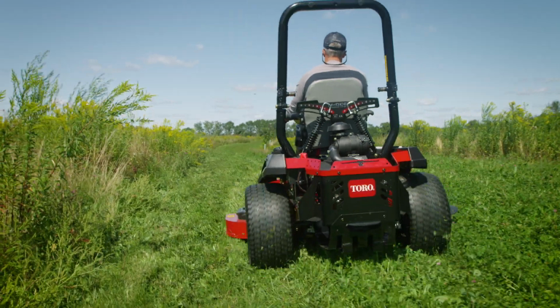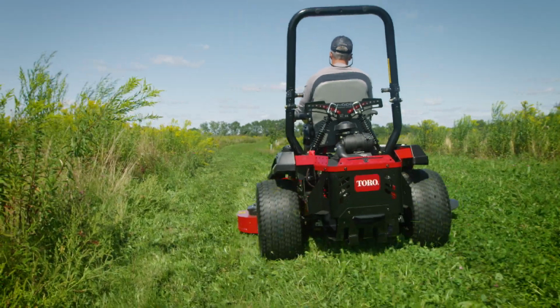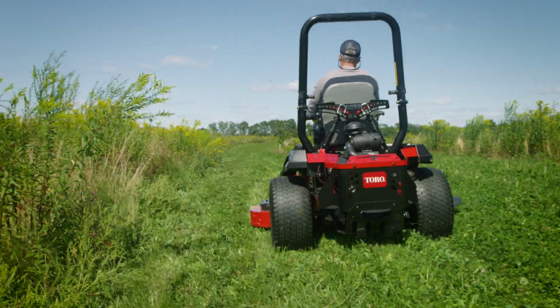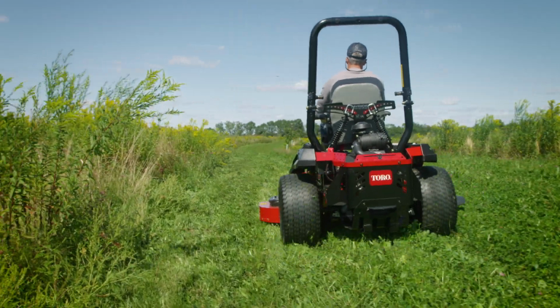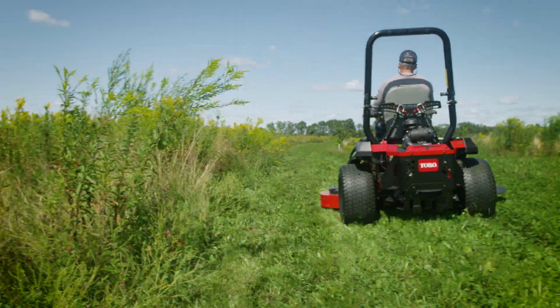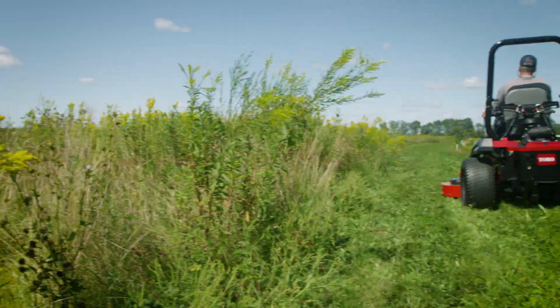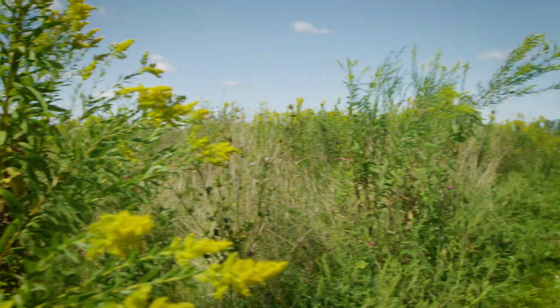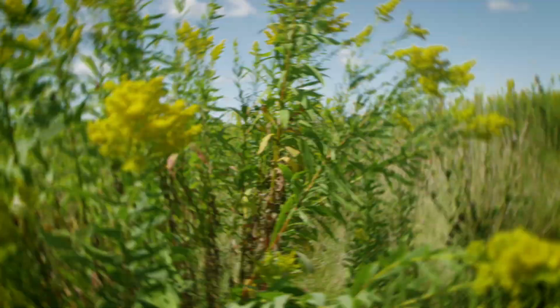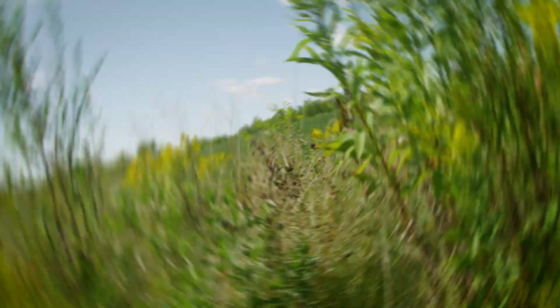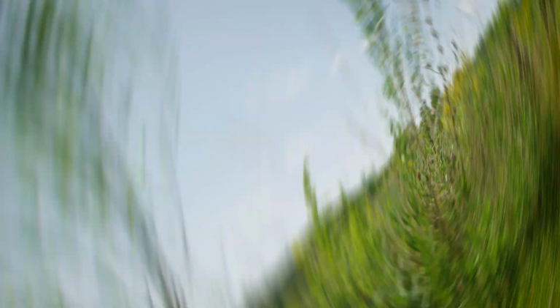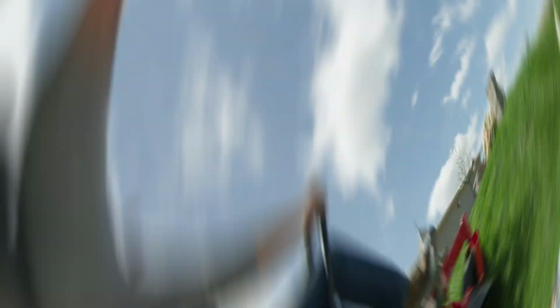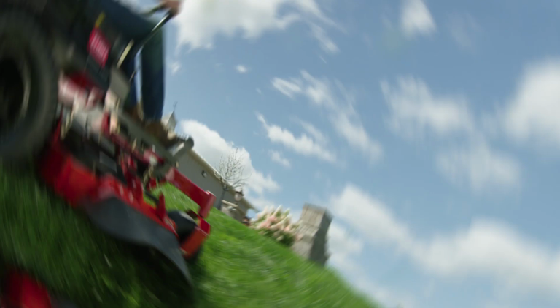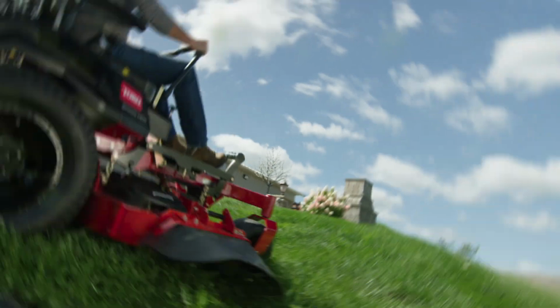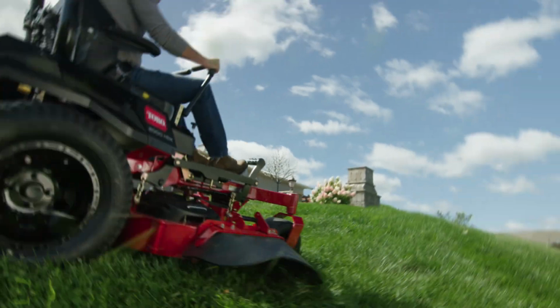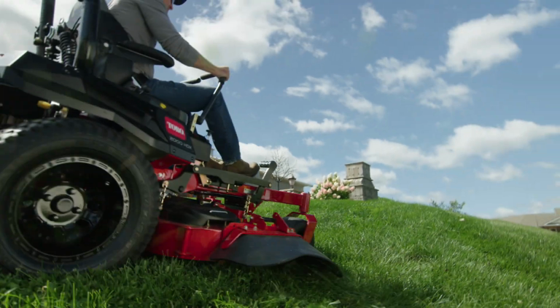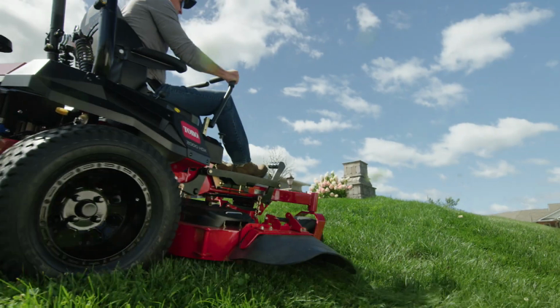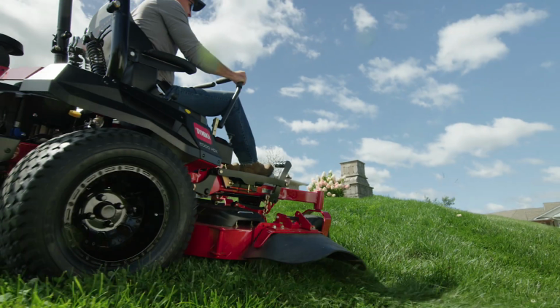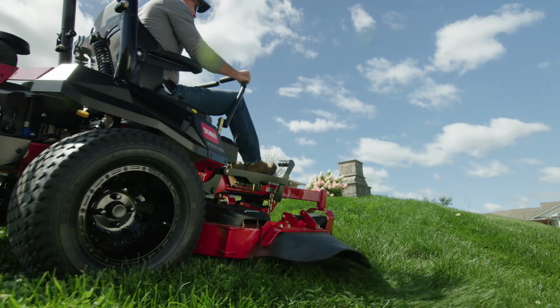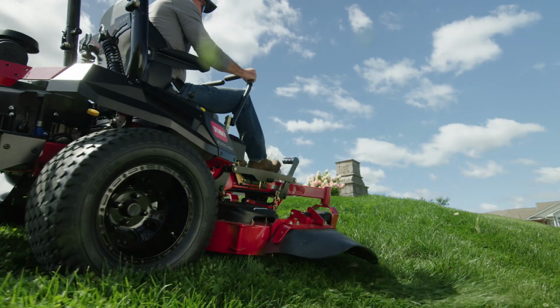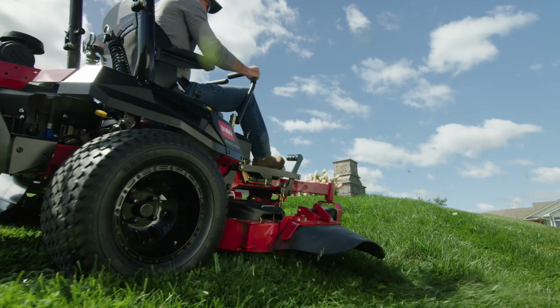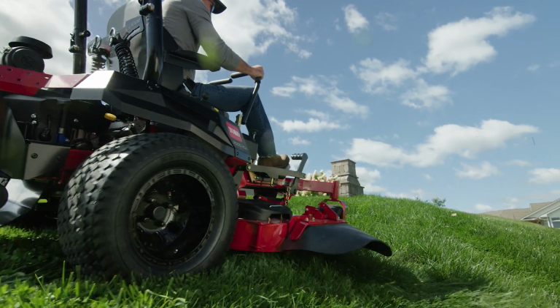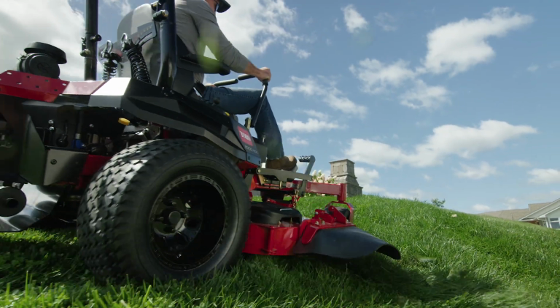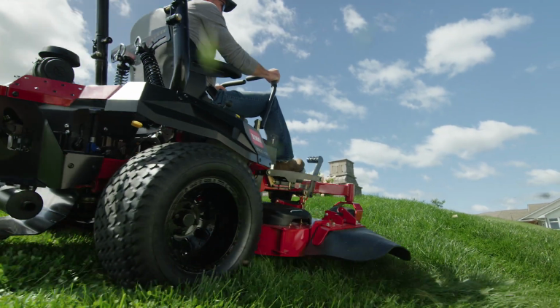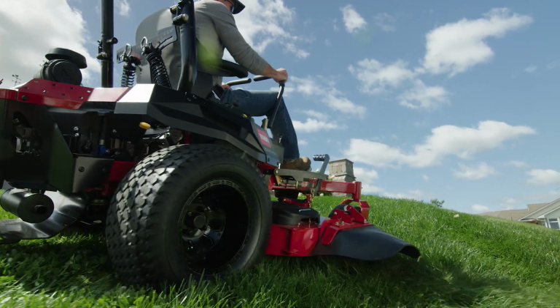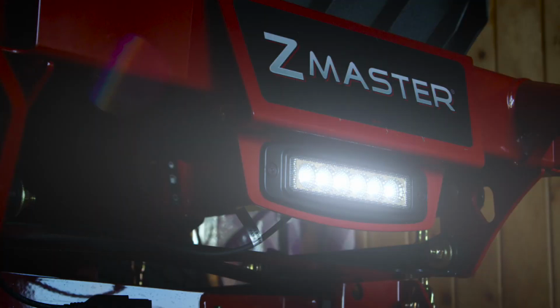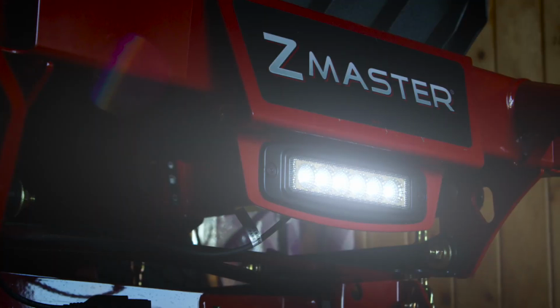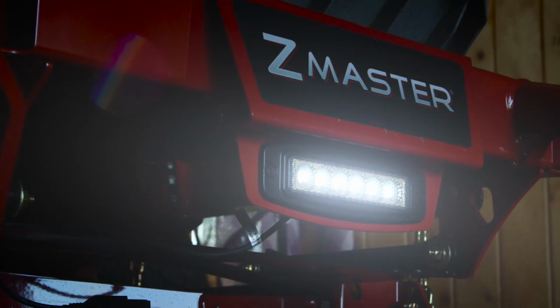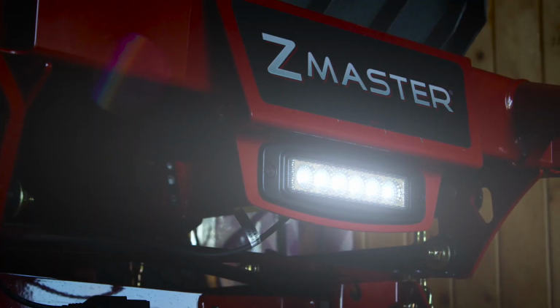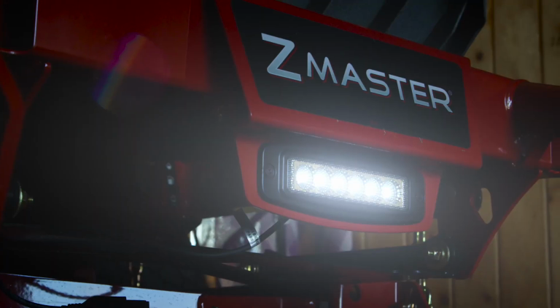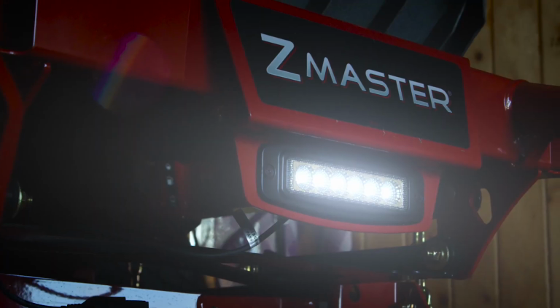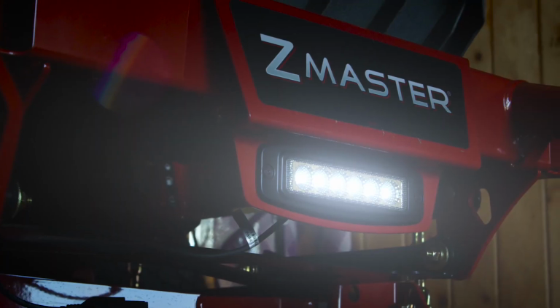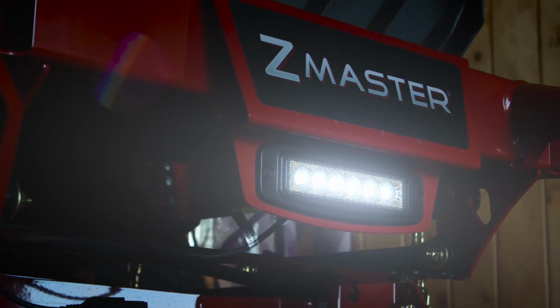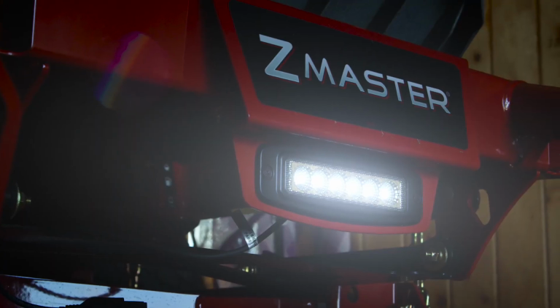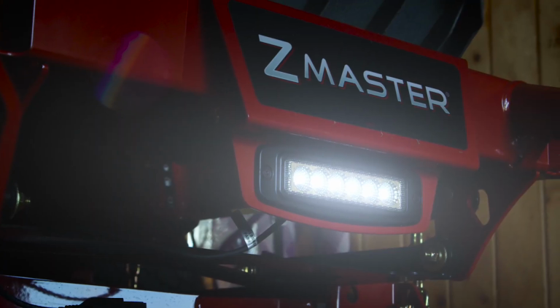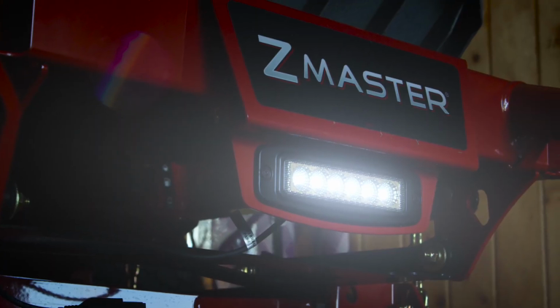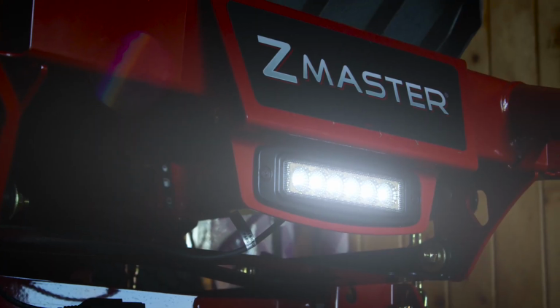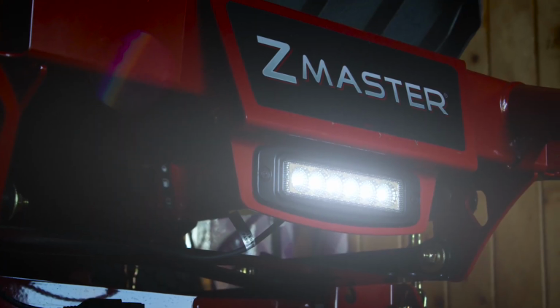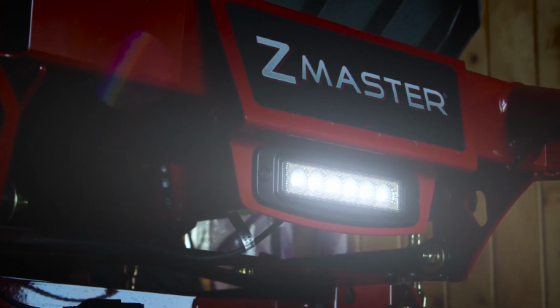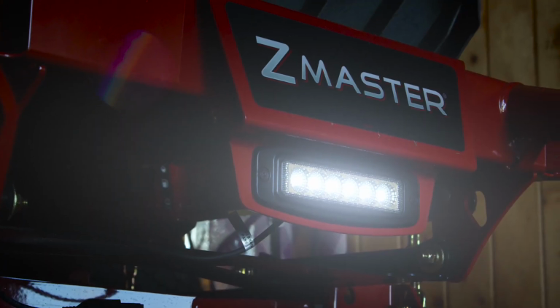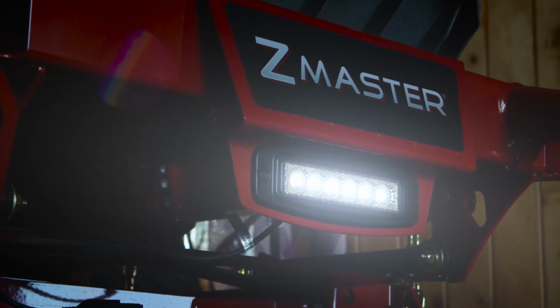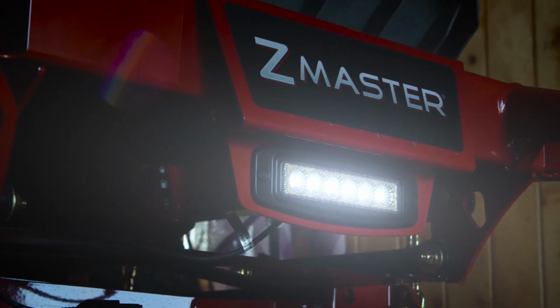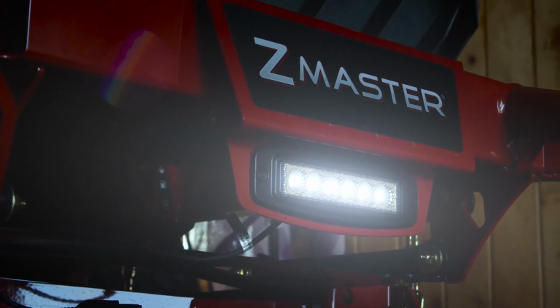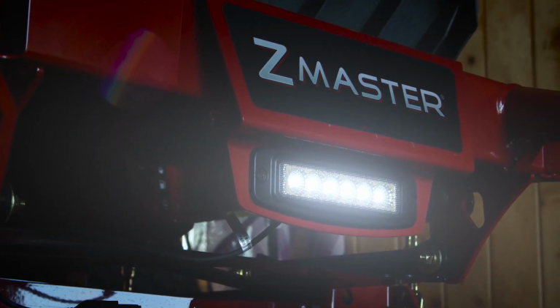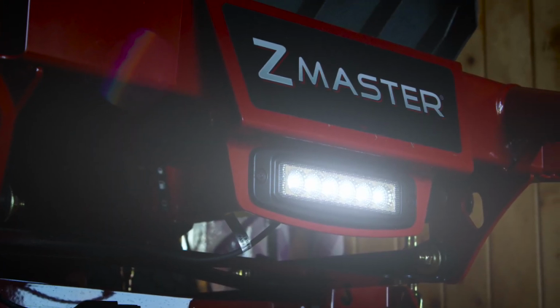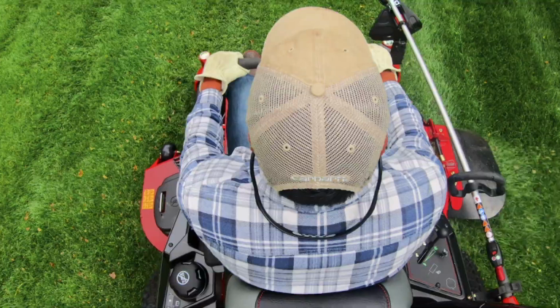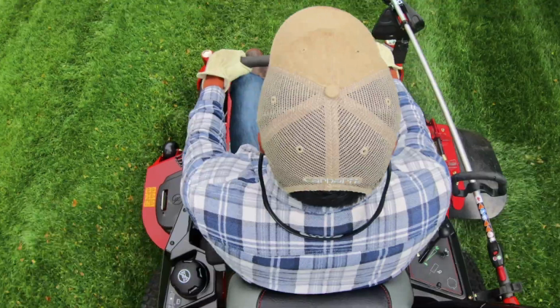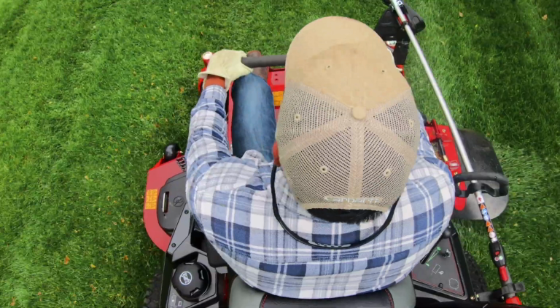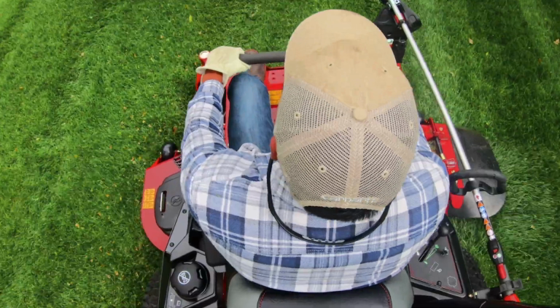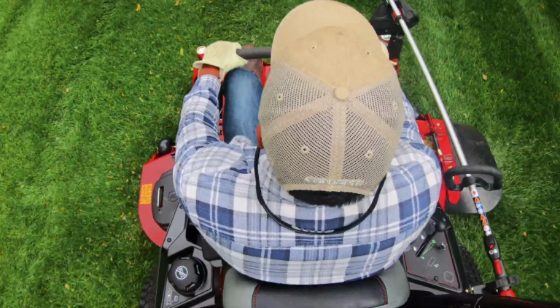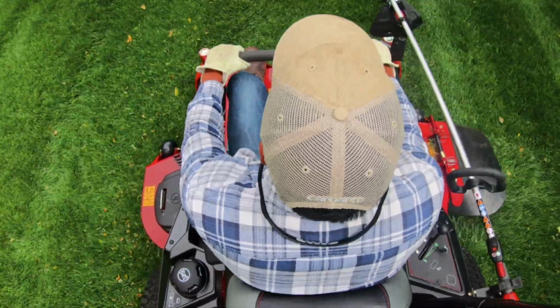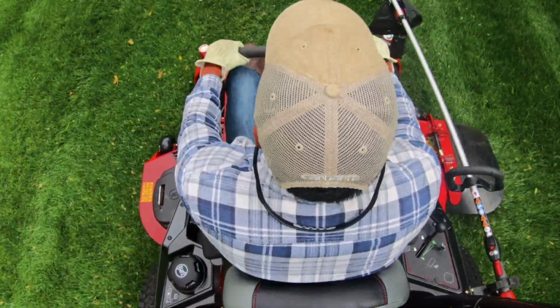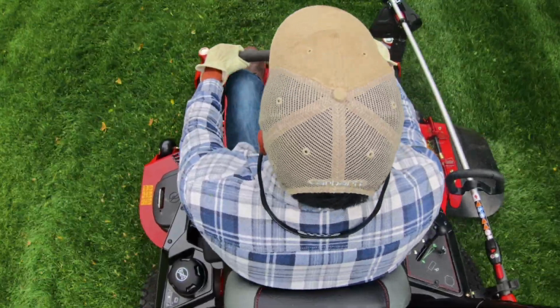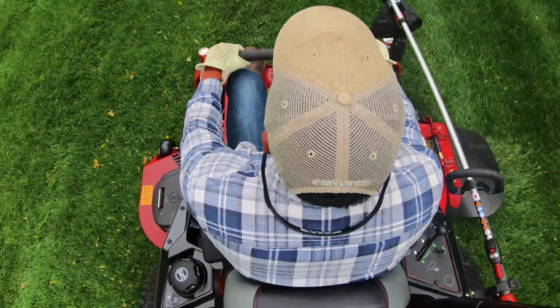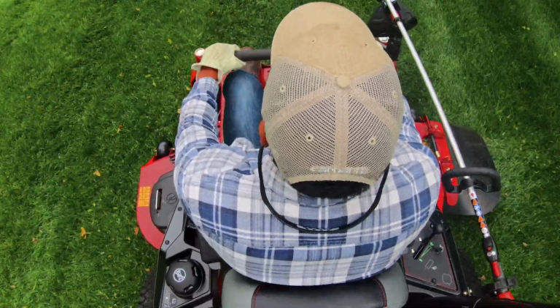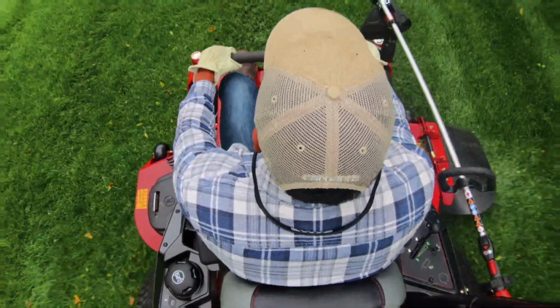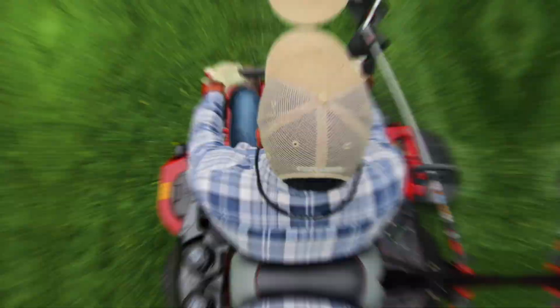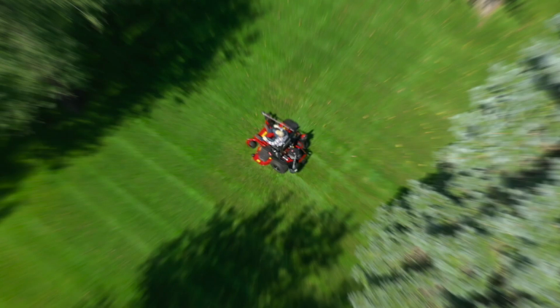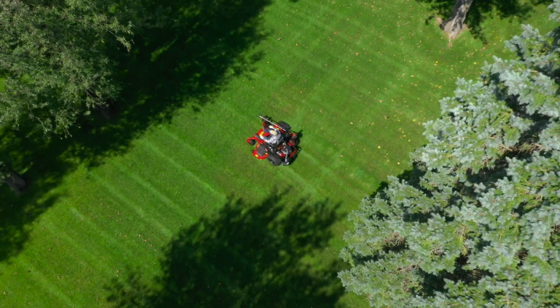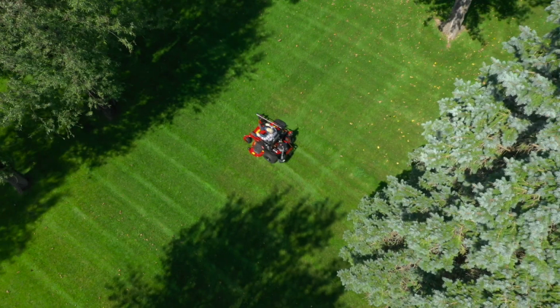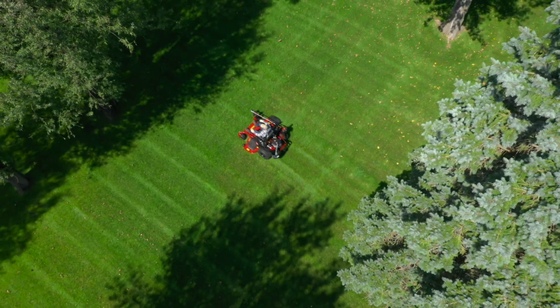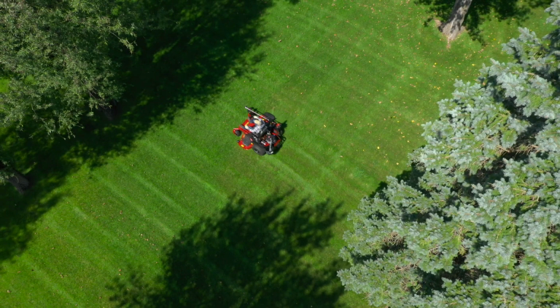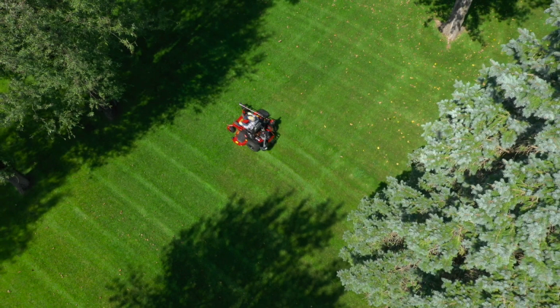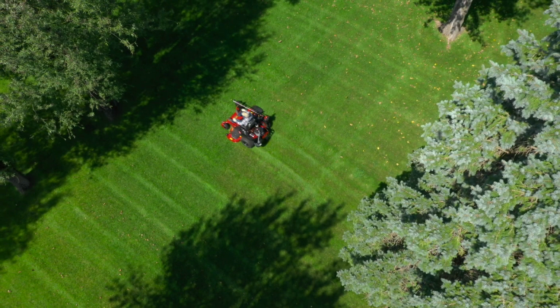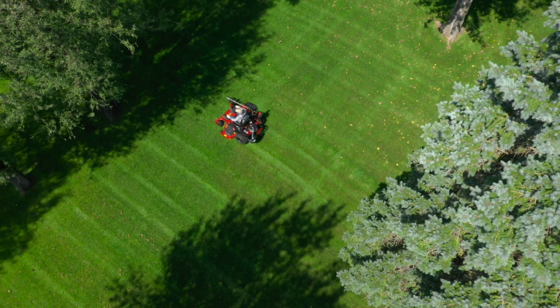Not to mention even beefier hydros and built-in LED headlights. The HDX takes it to a whole new level.